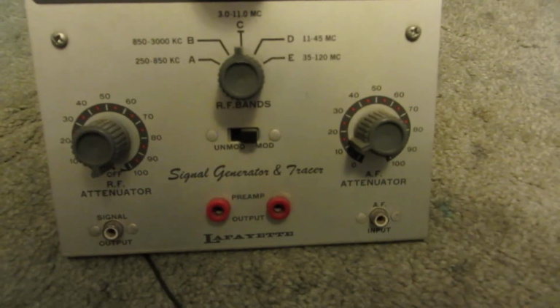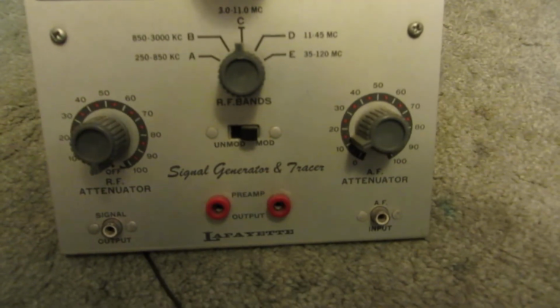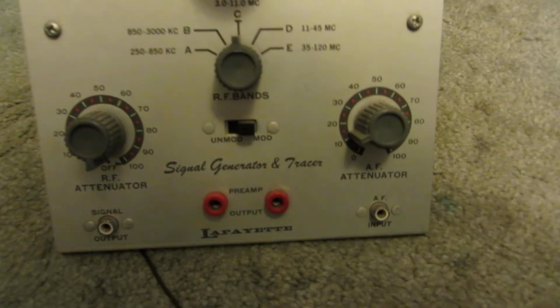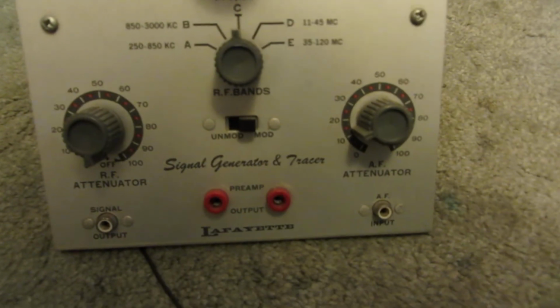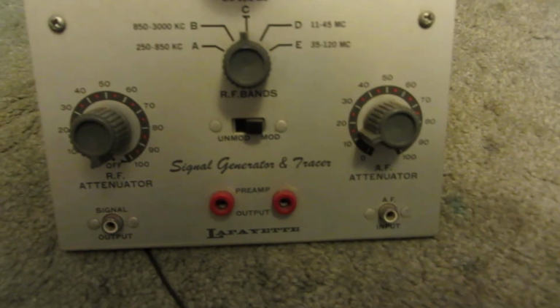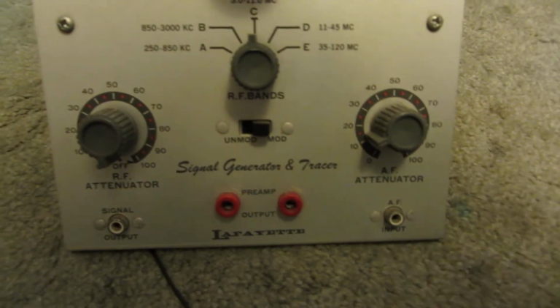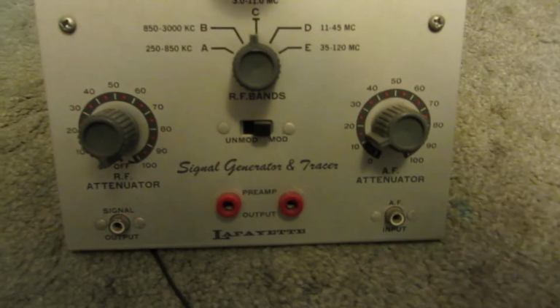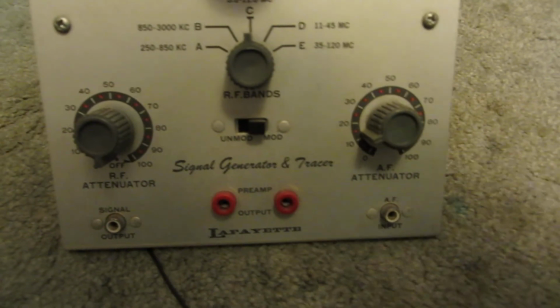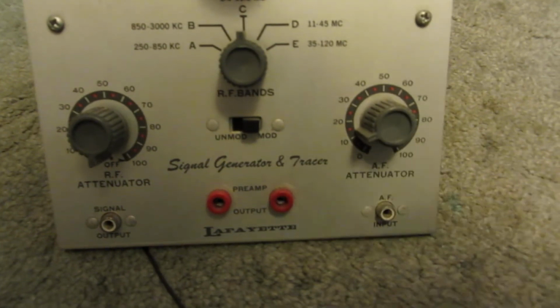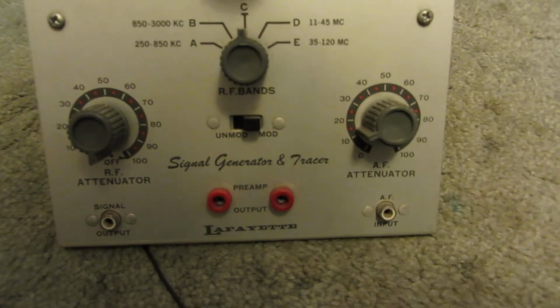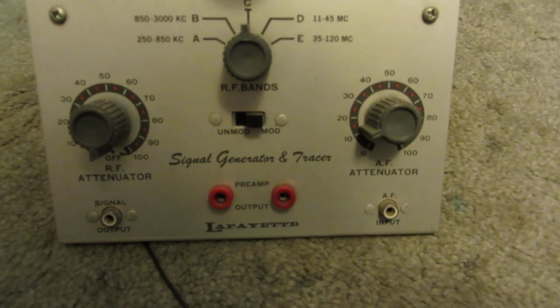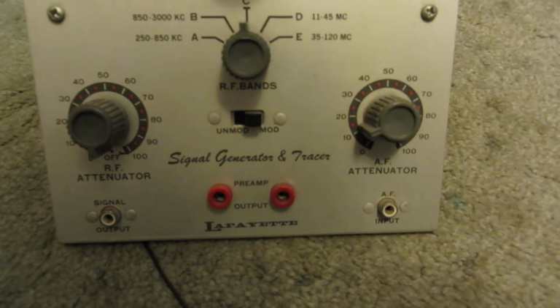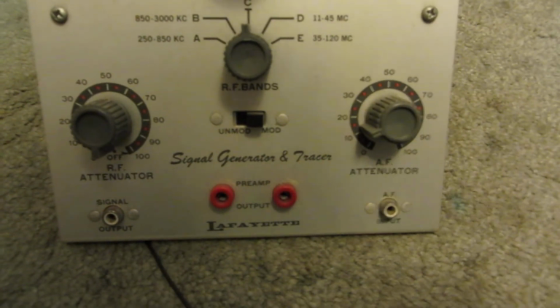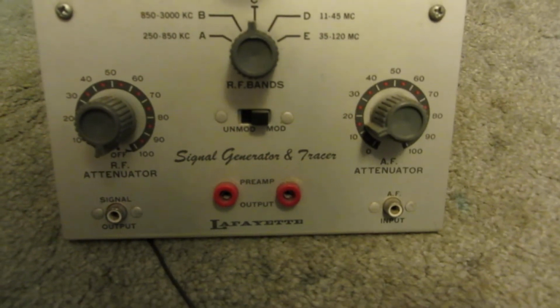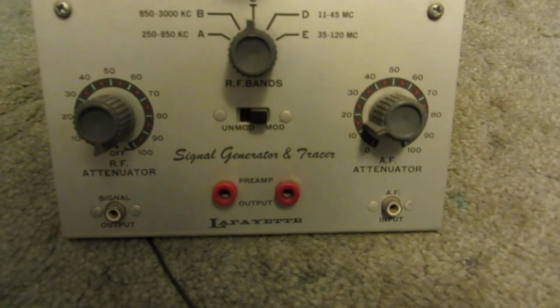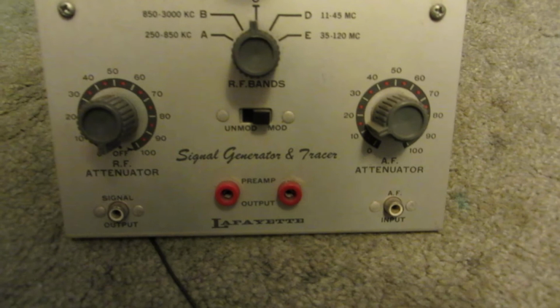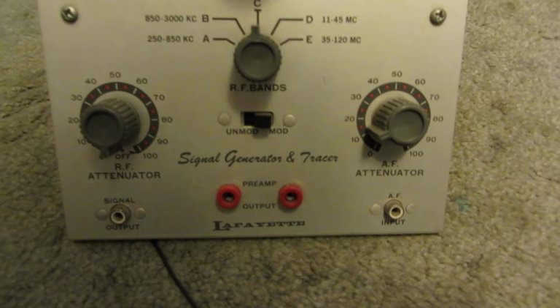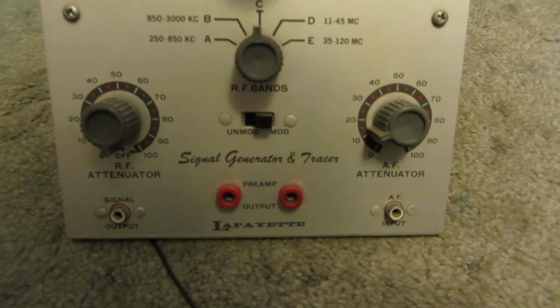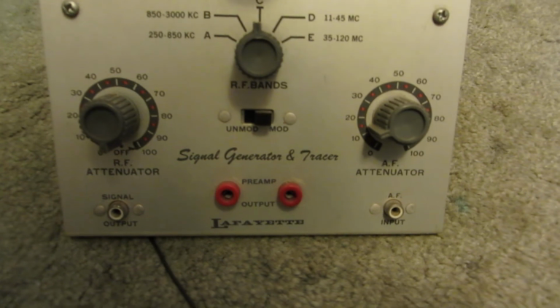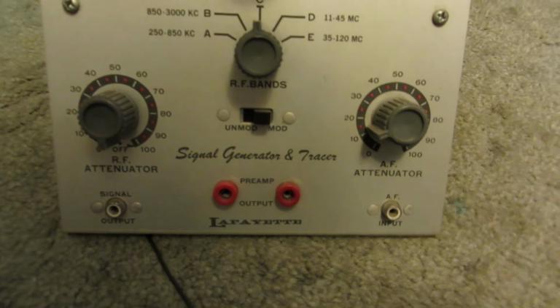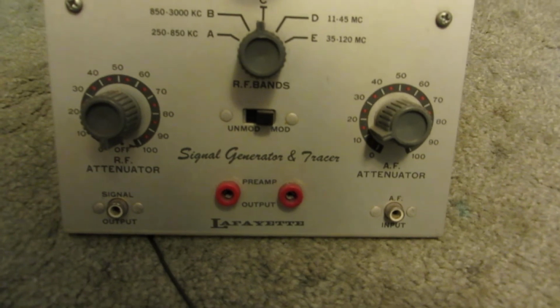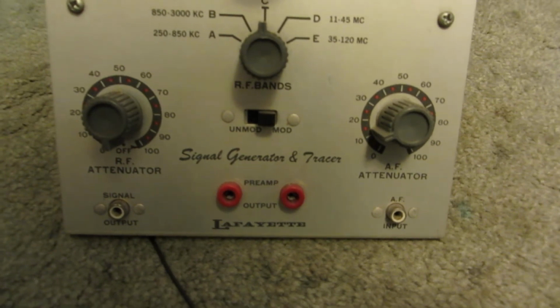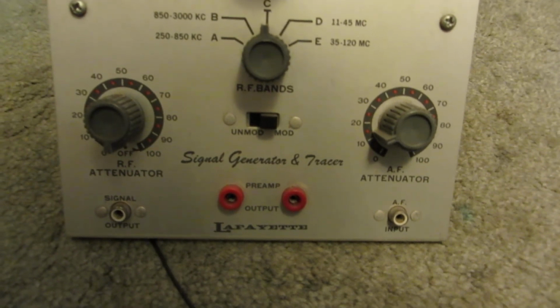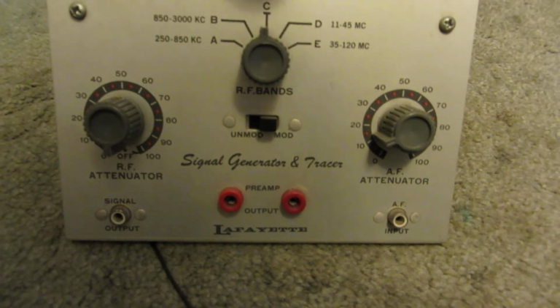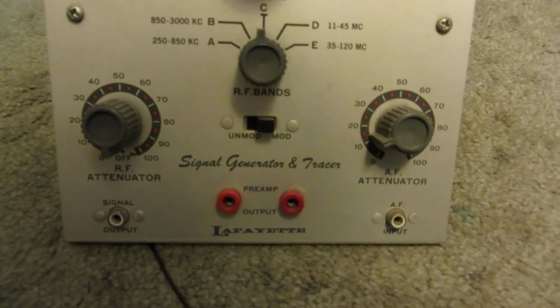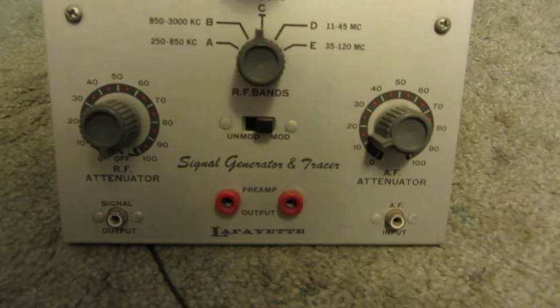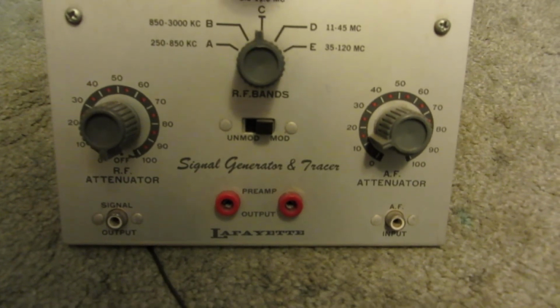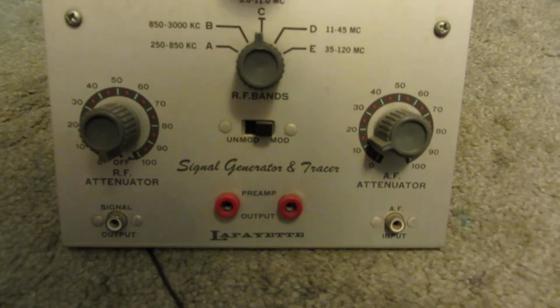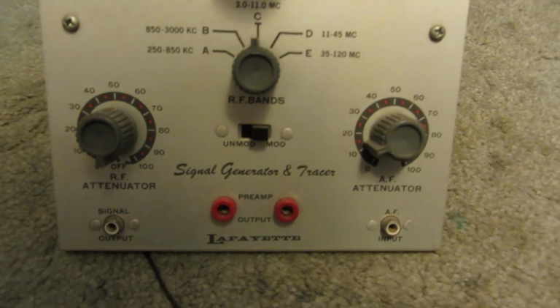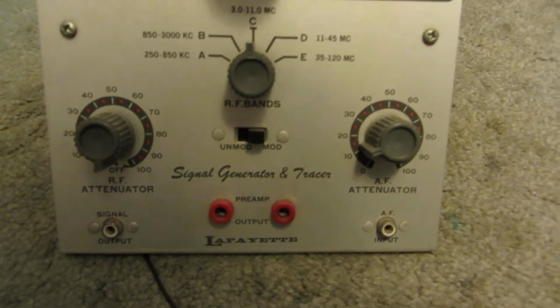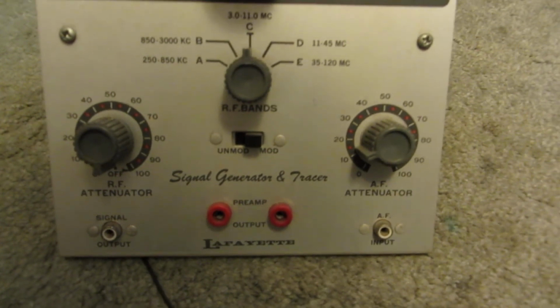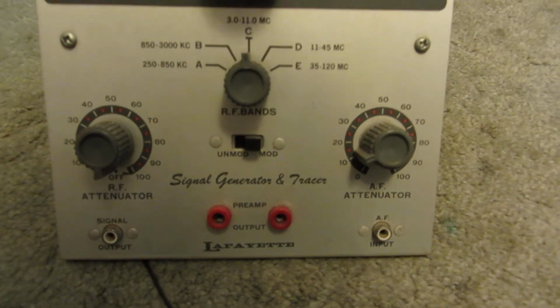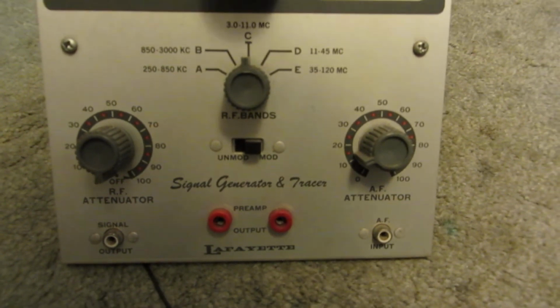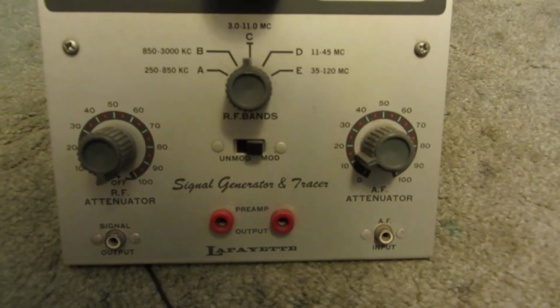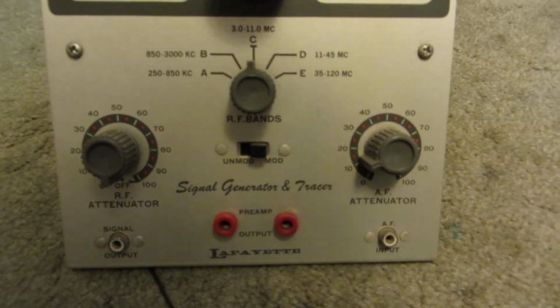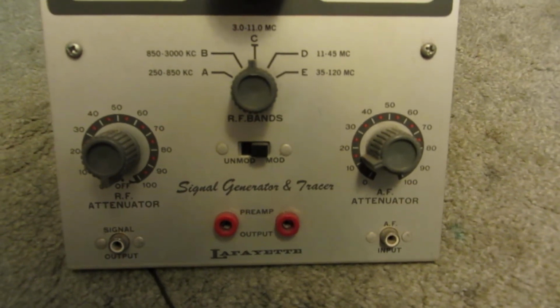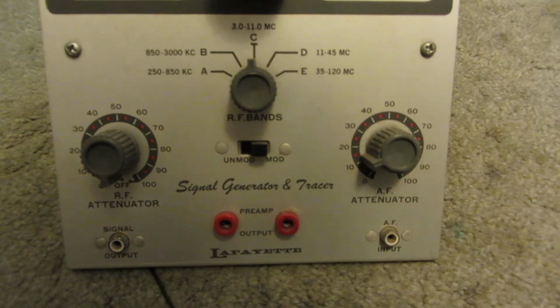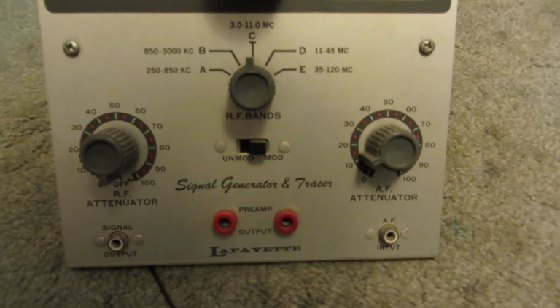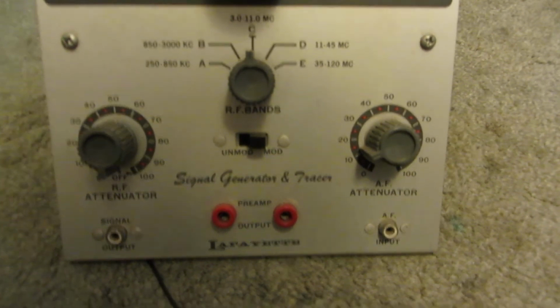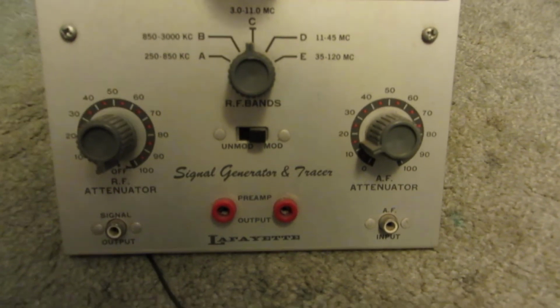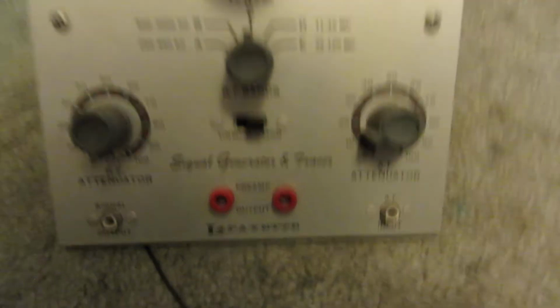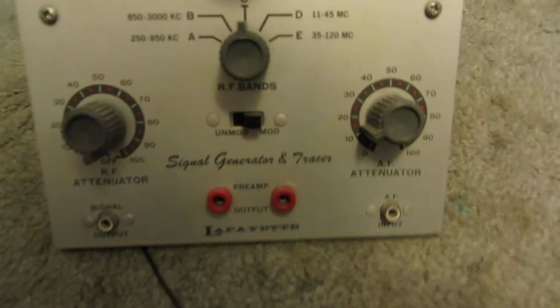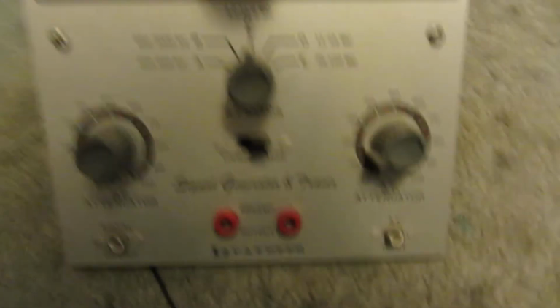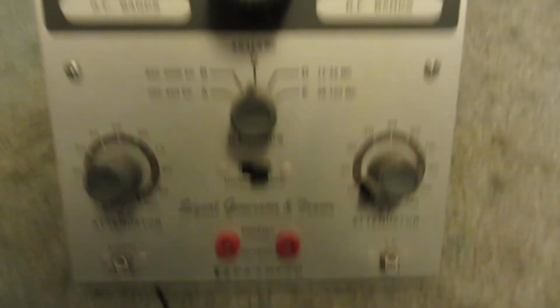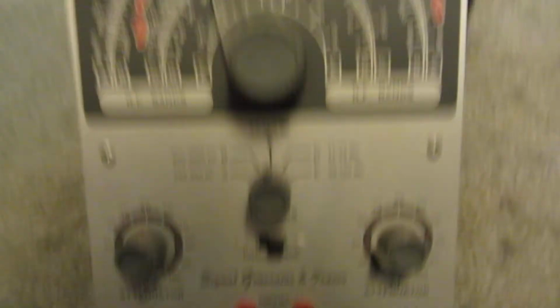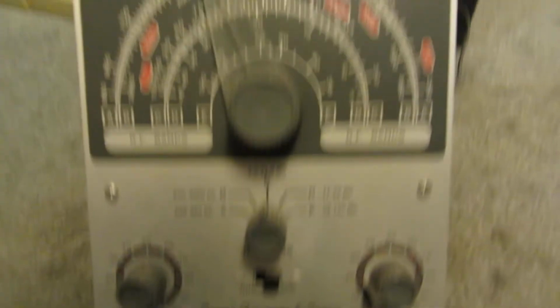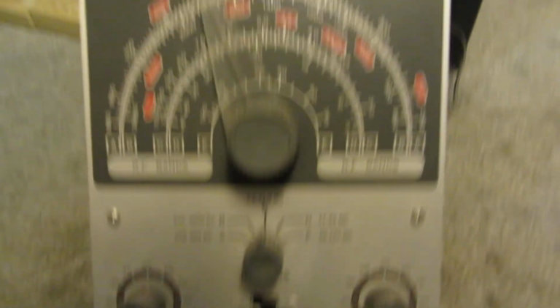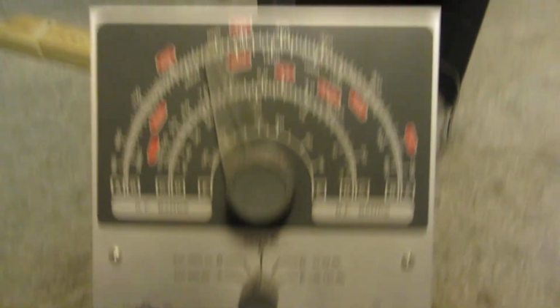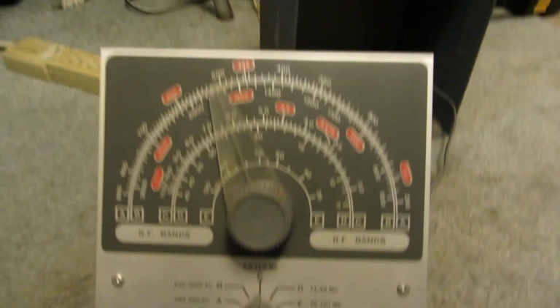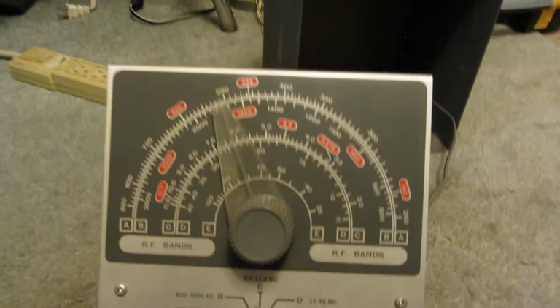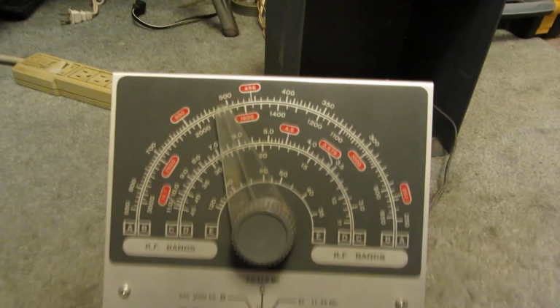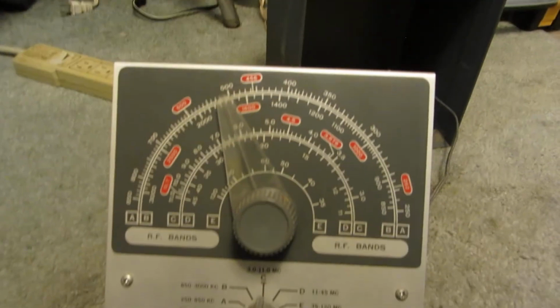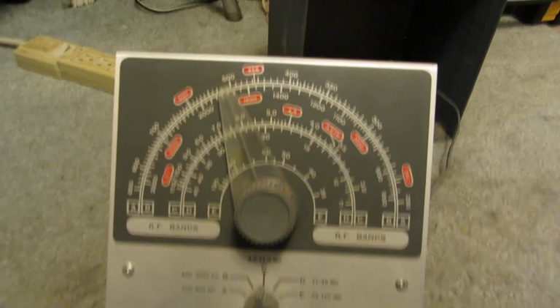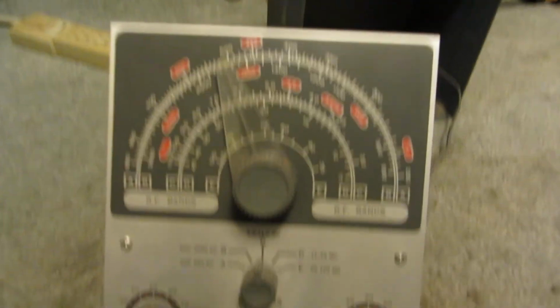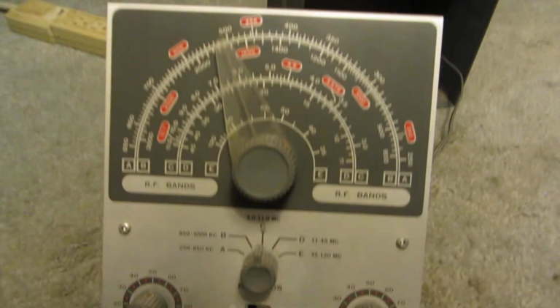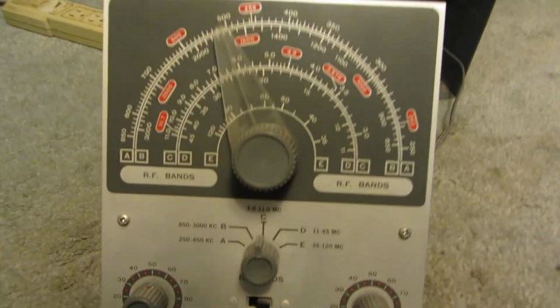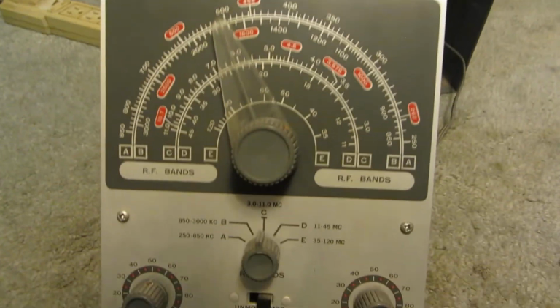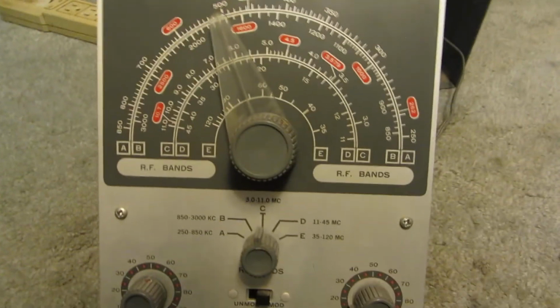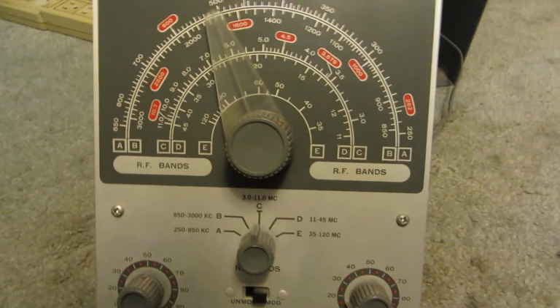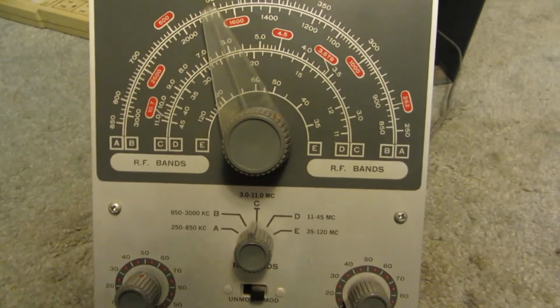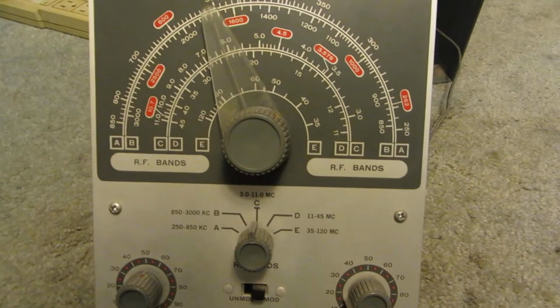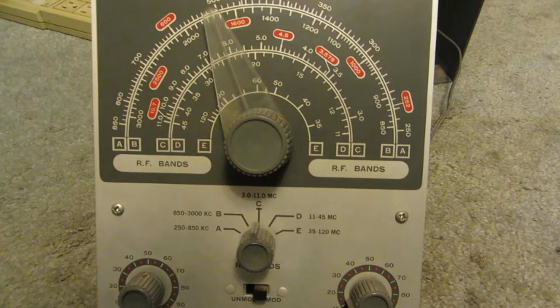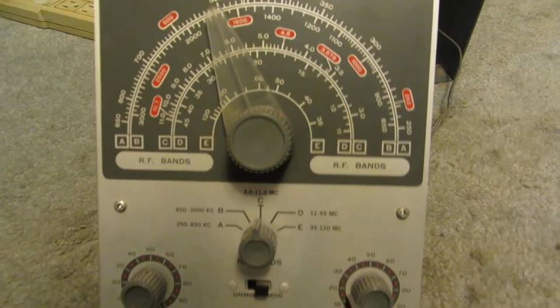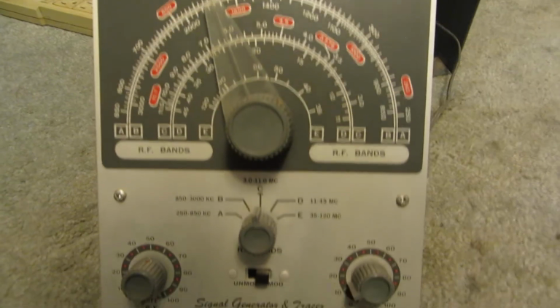That's it for the Lafayette signal generator and tracer. Thanks for watching.